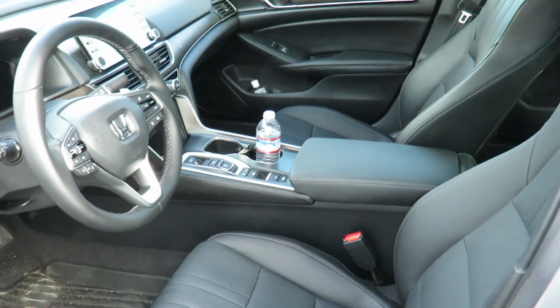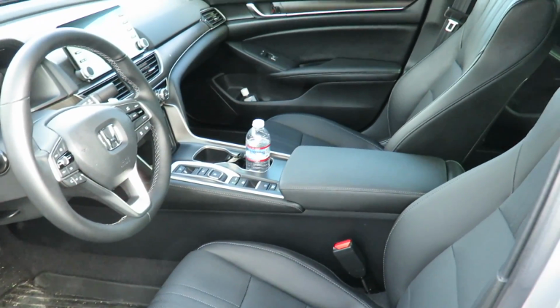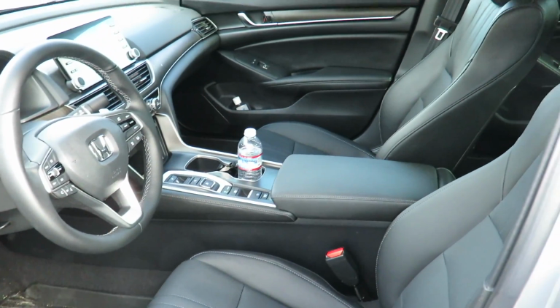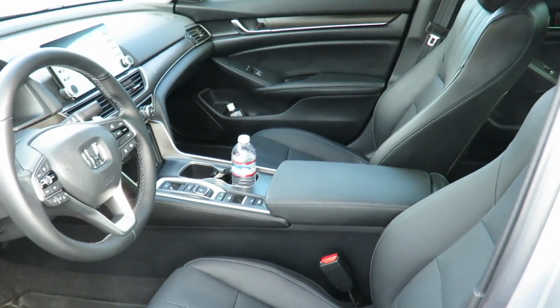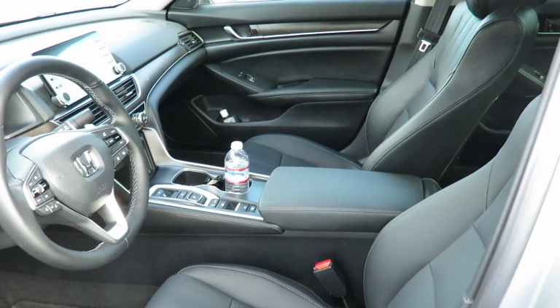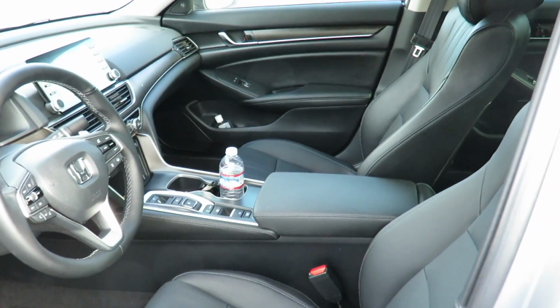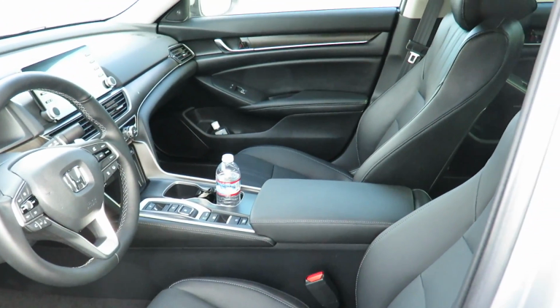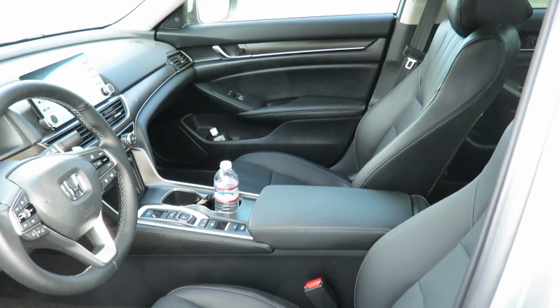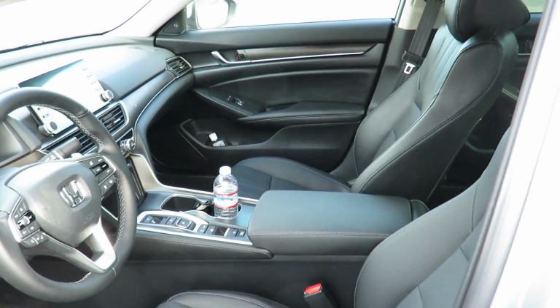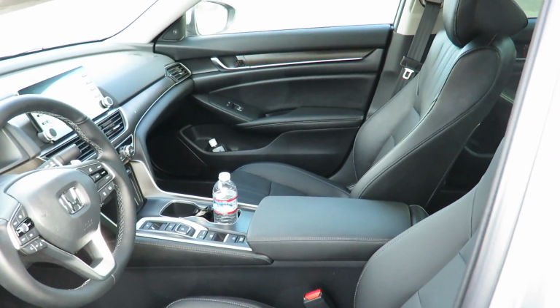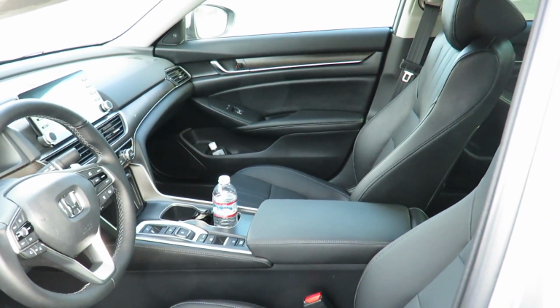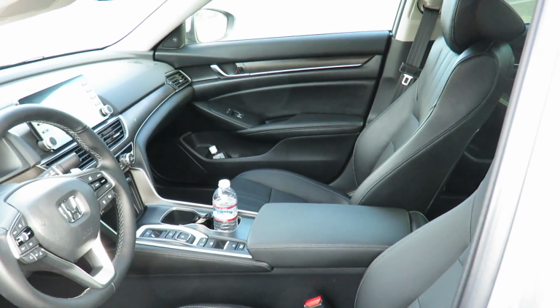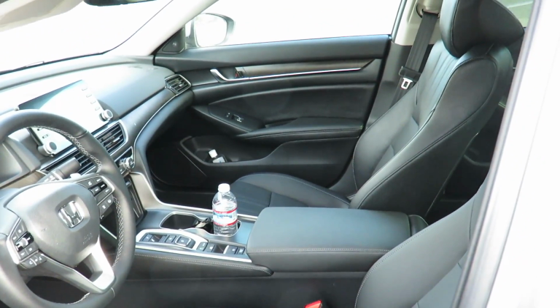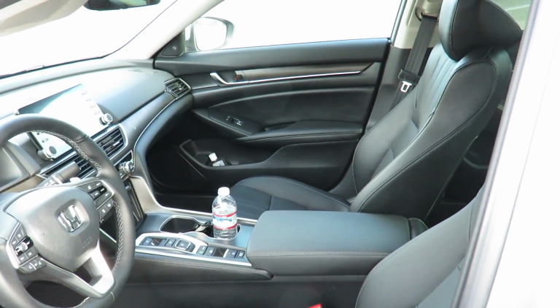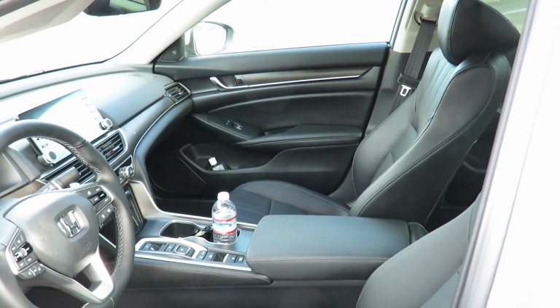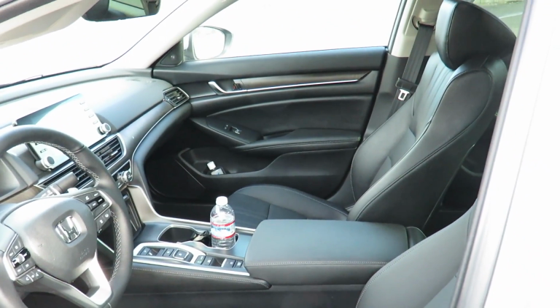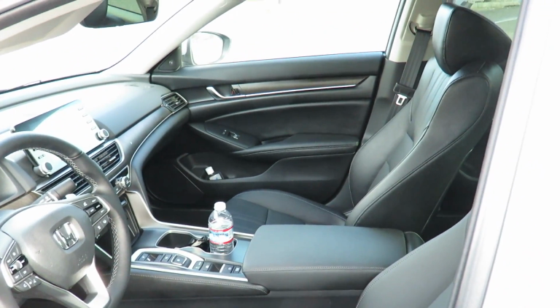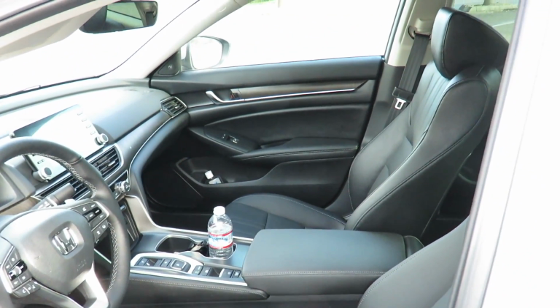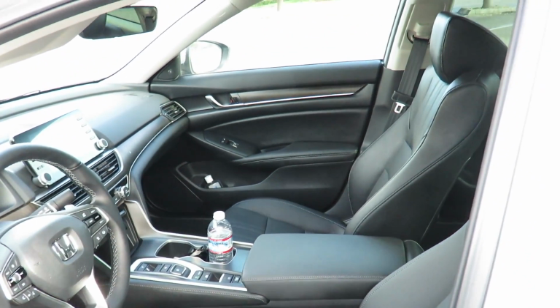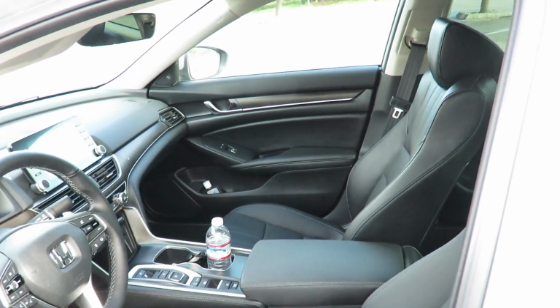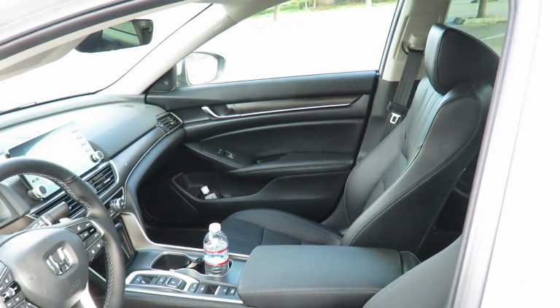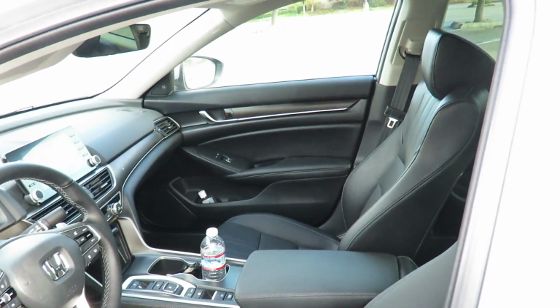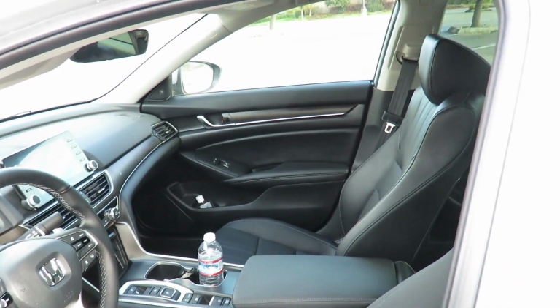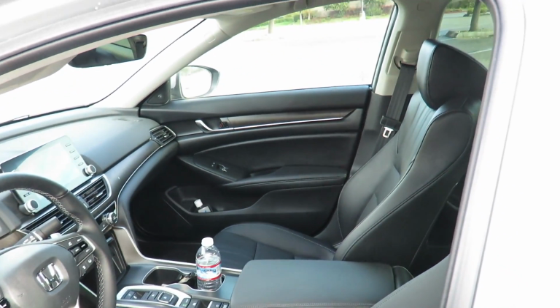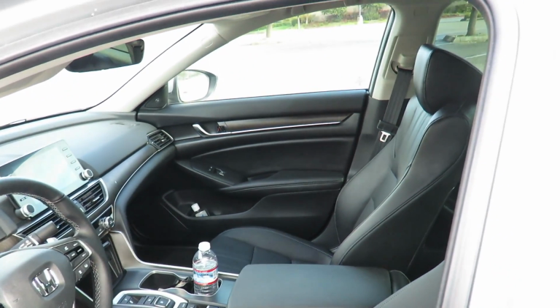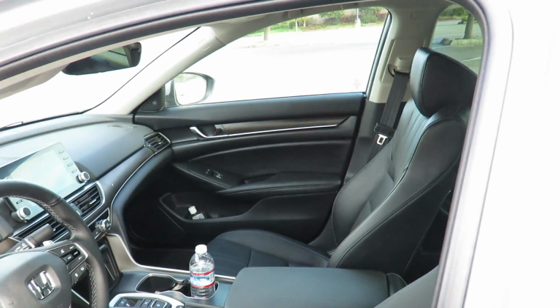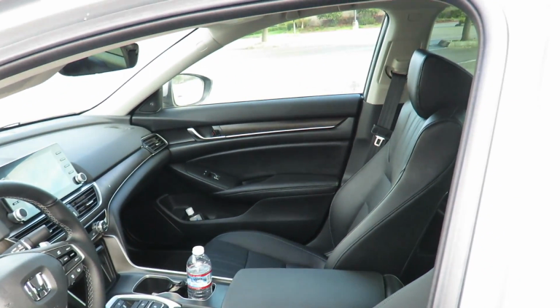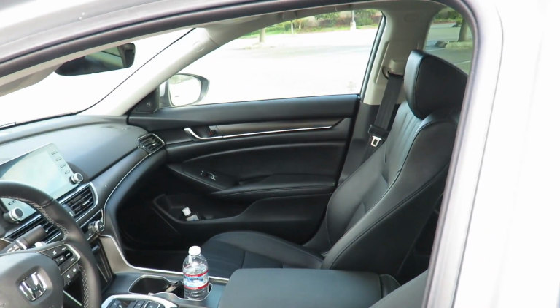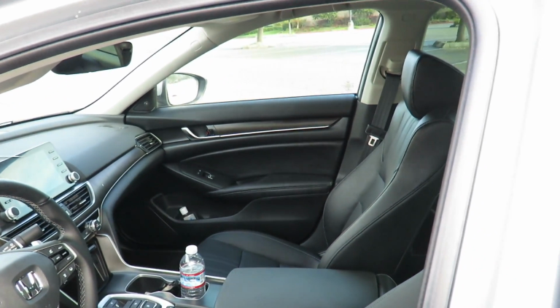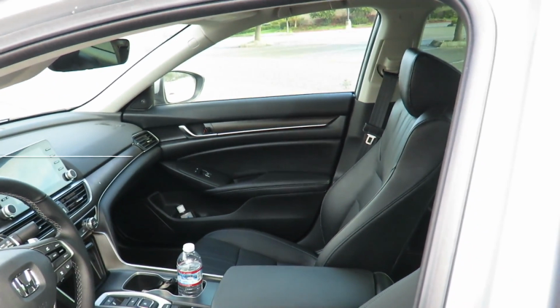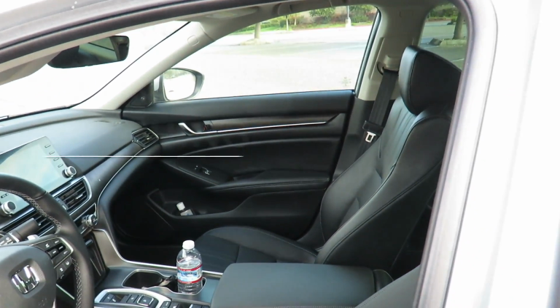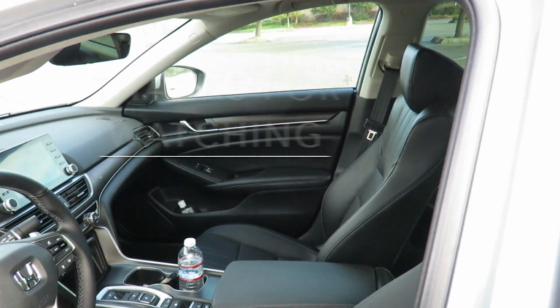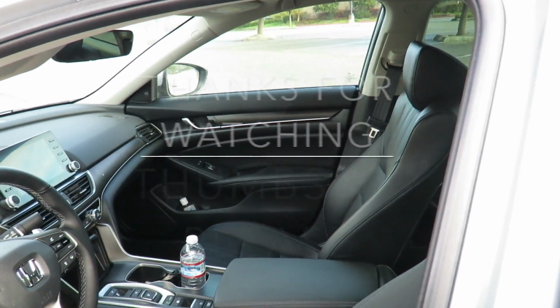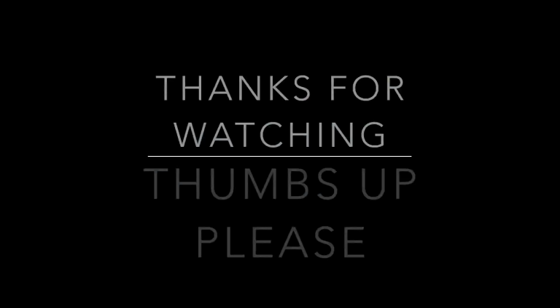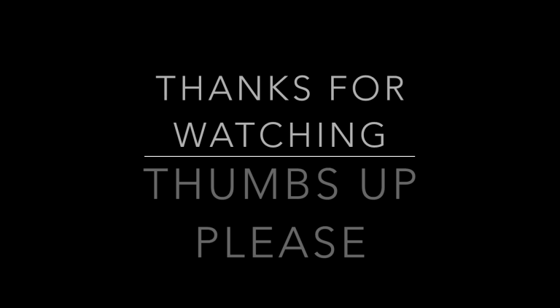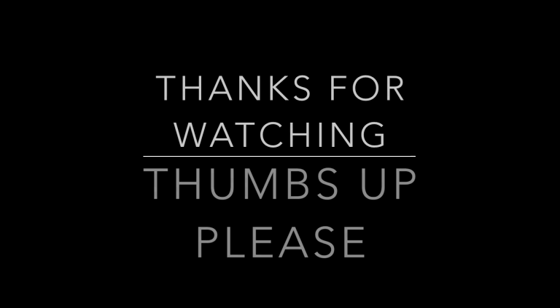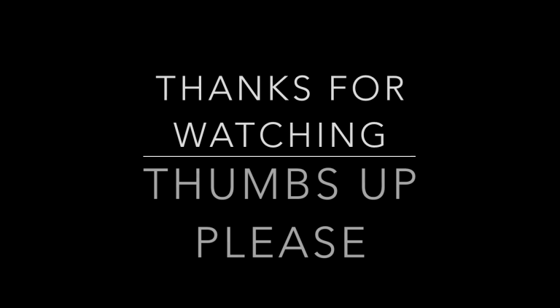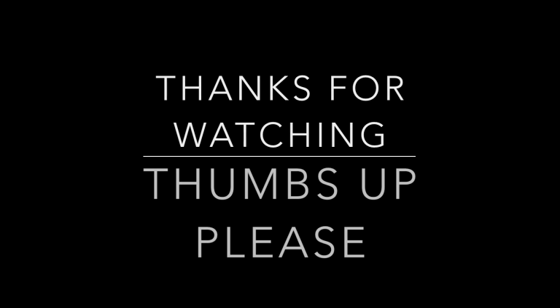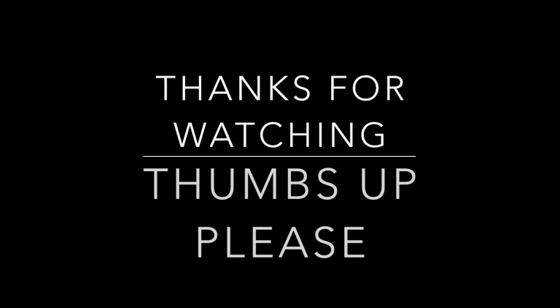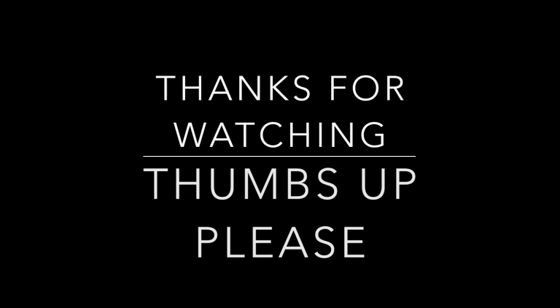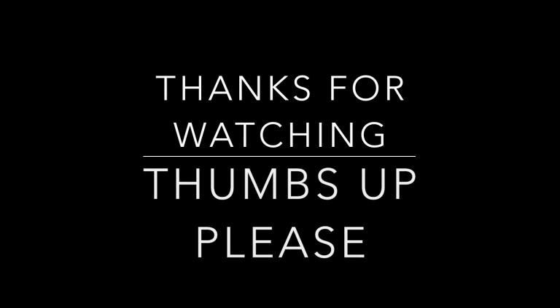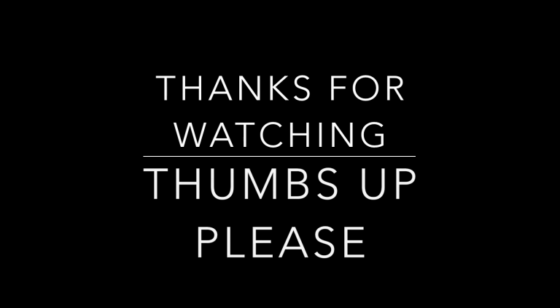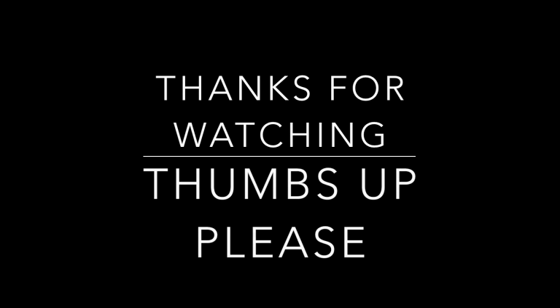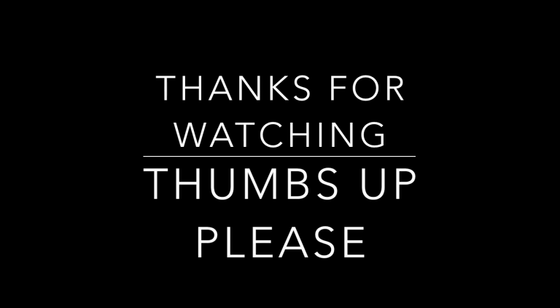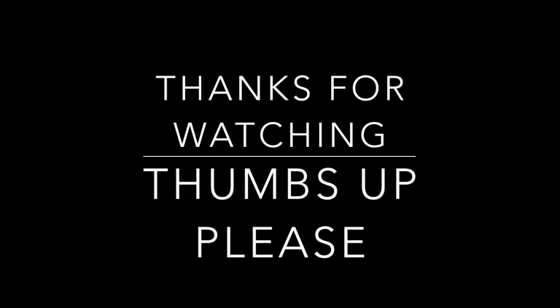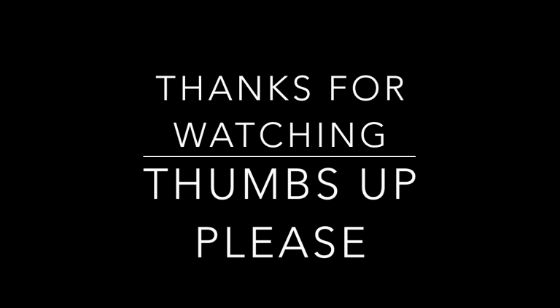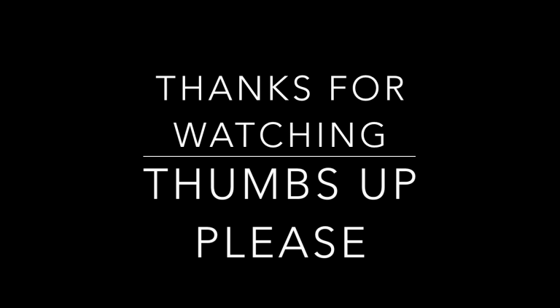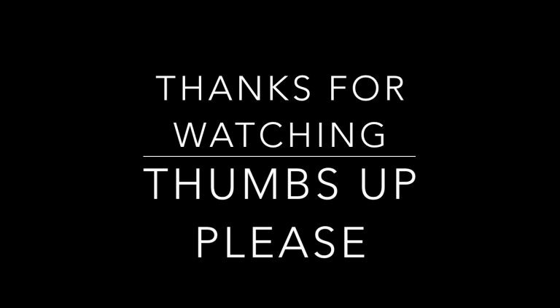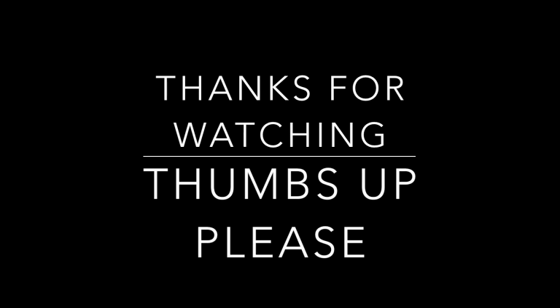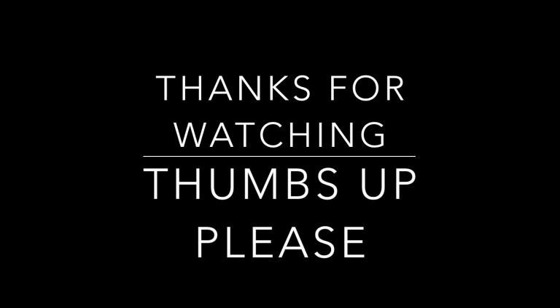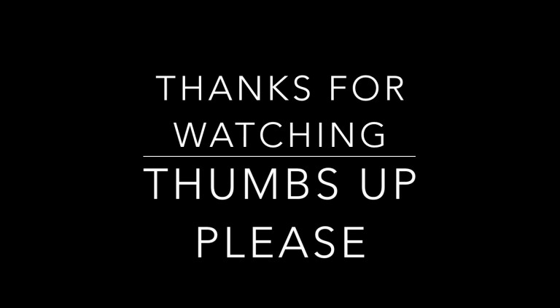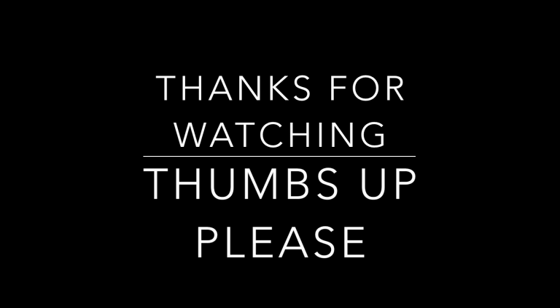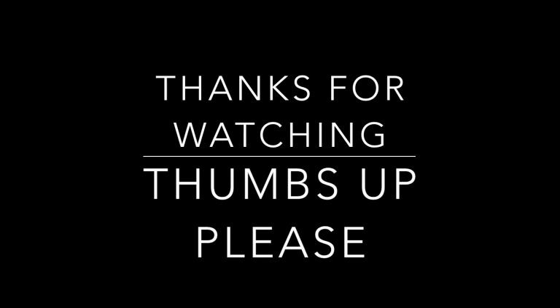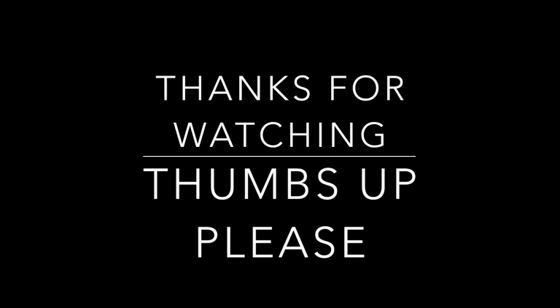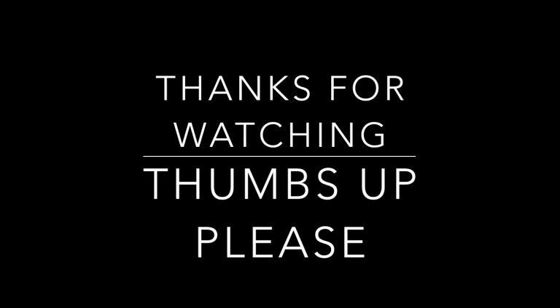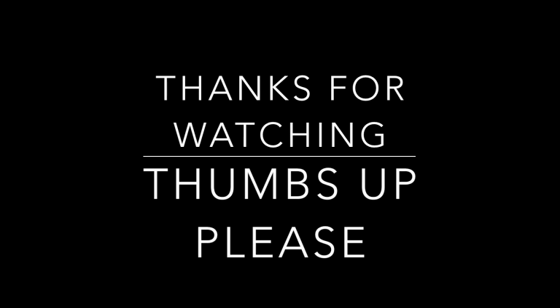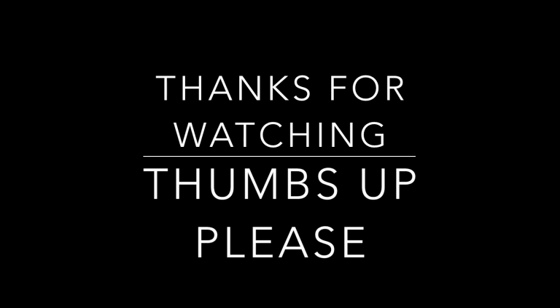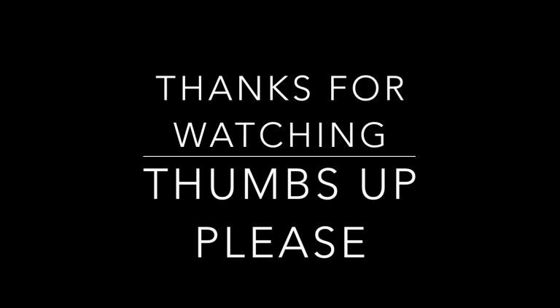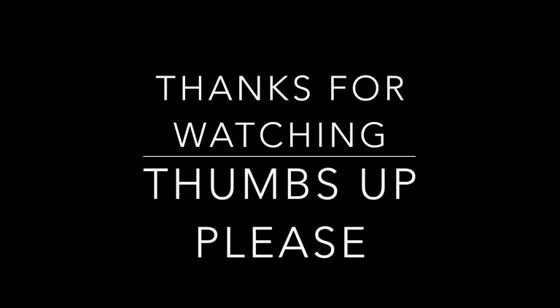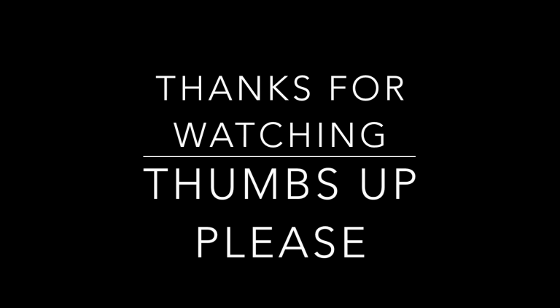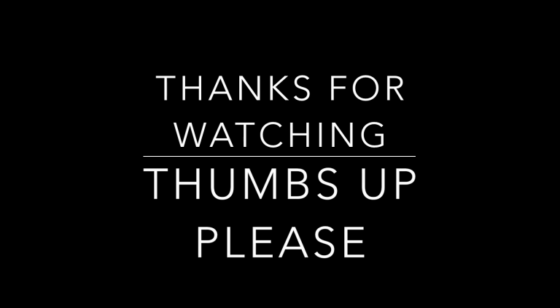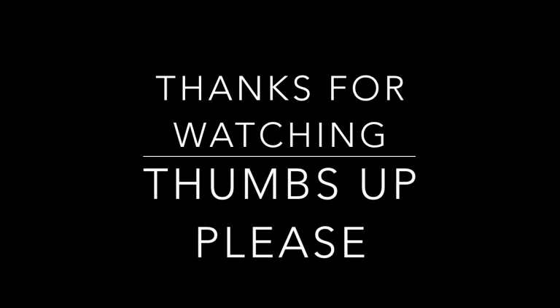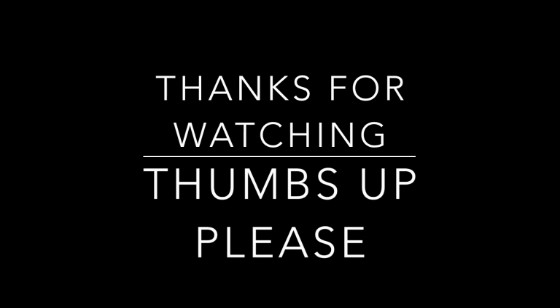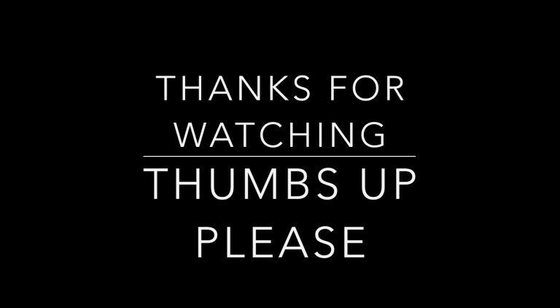Those are the items I think are really worthwhile if you're purchasing a Honda Accord. Thumbs up, see you next time, bye.